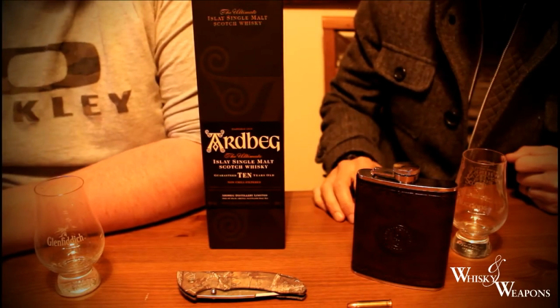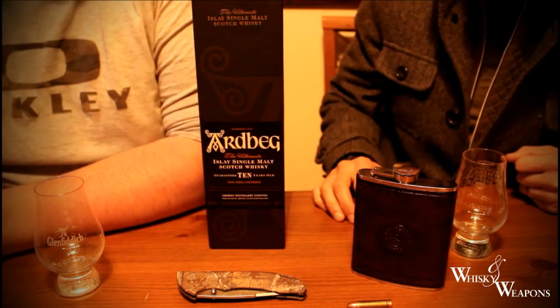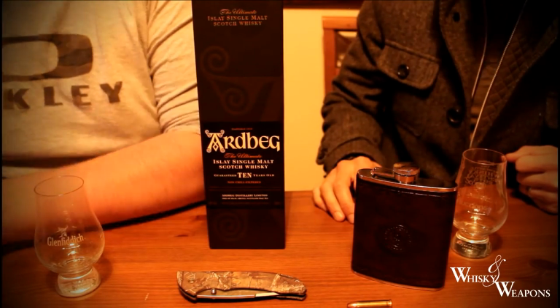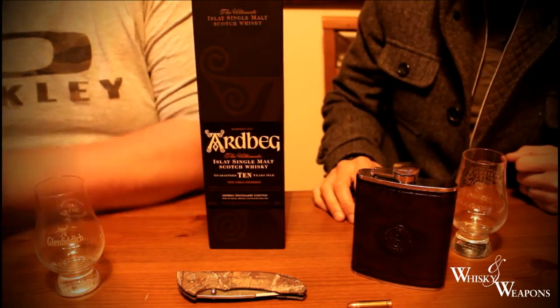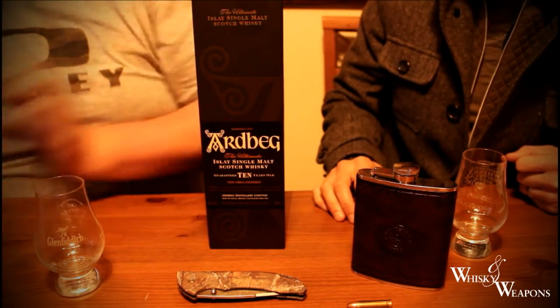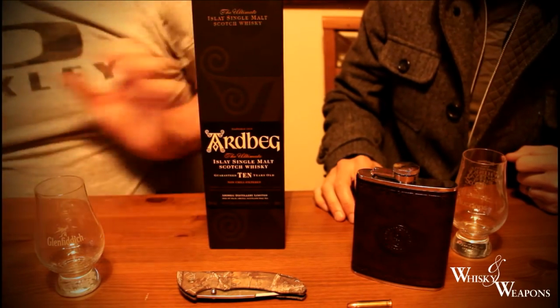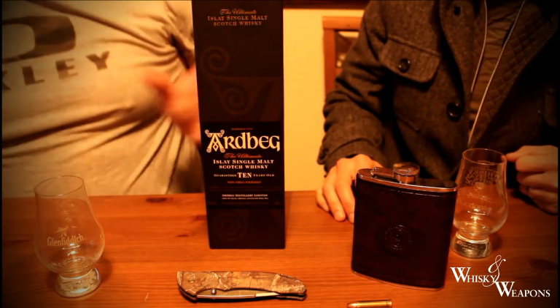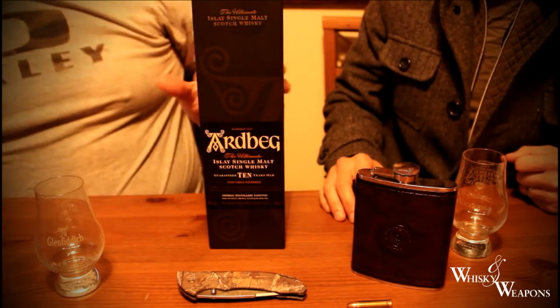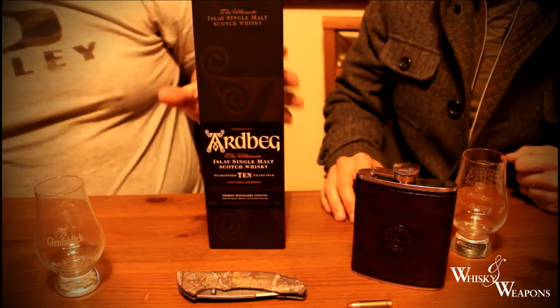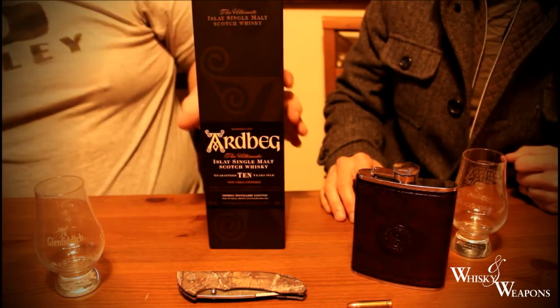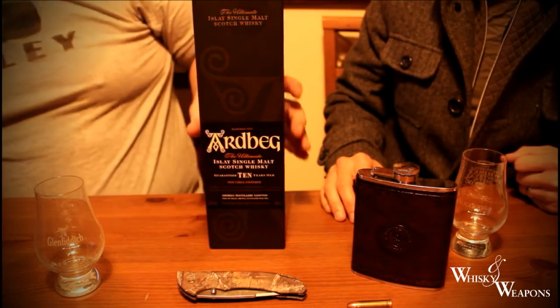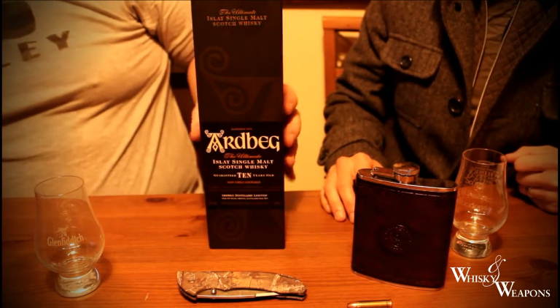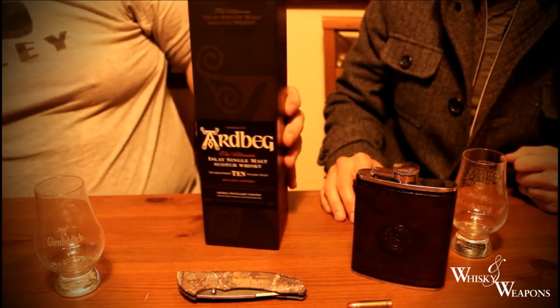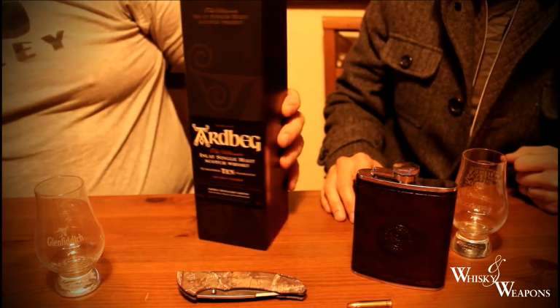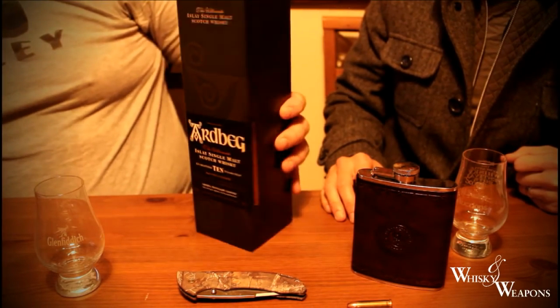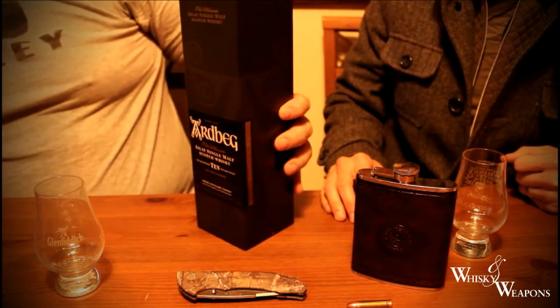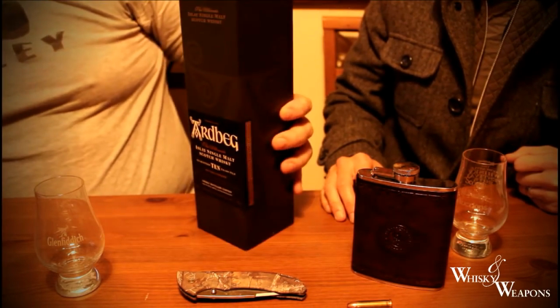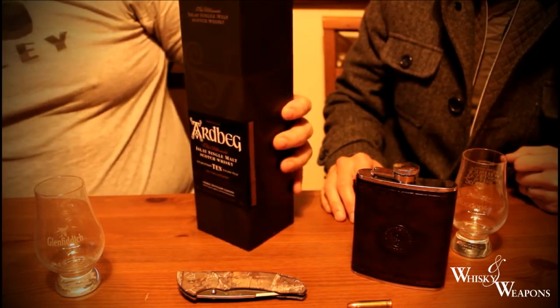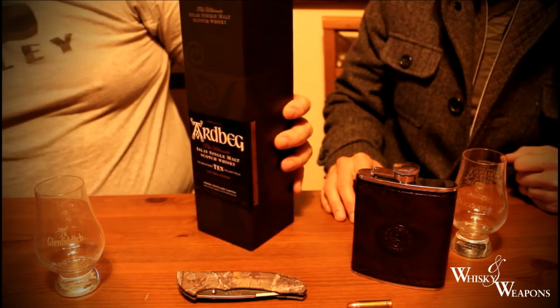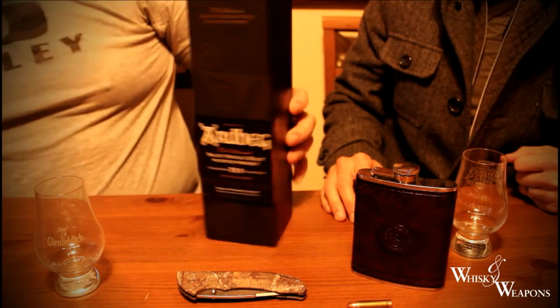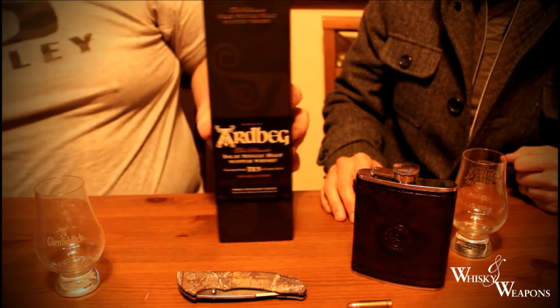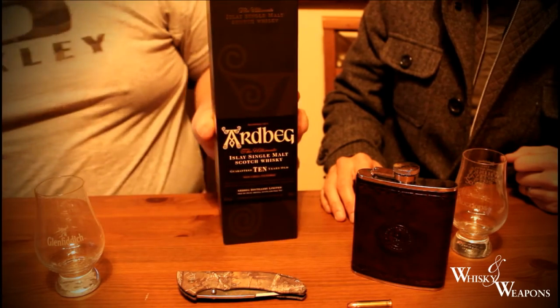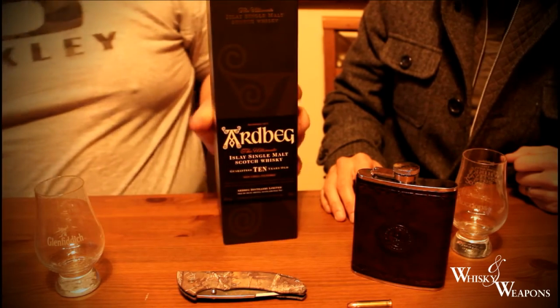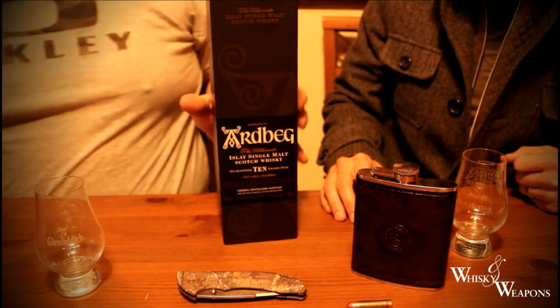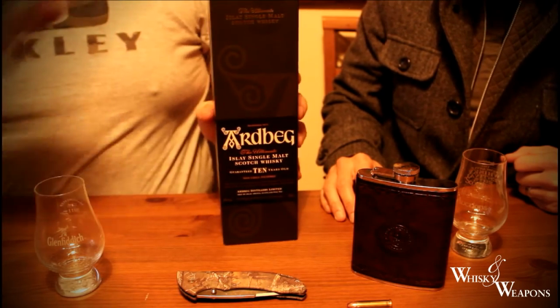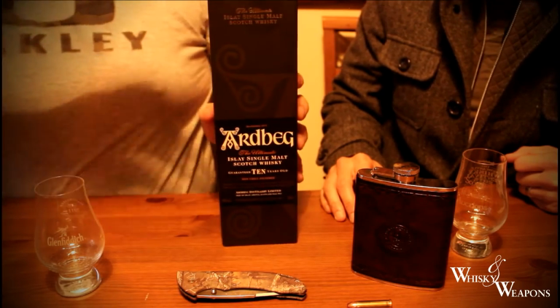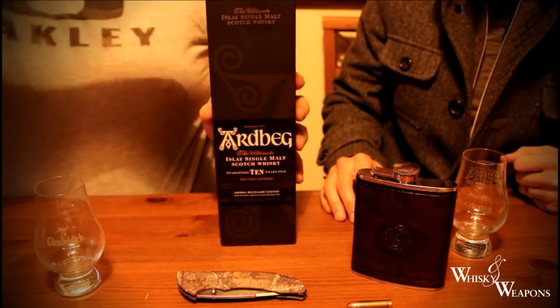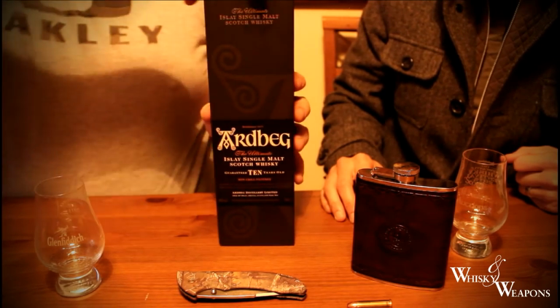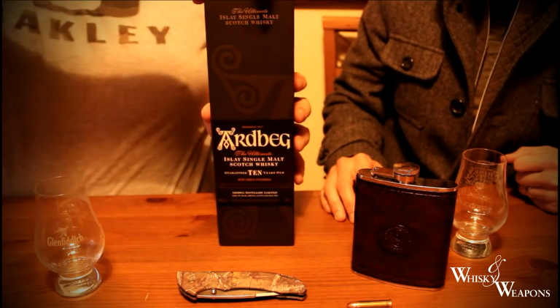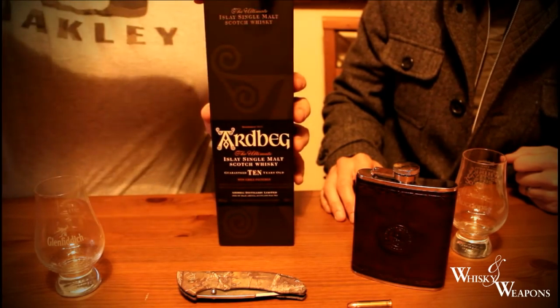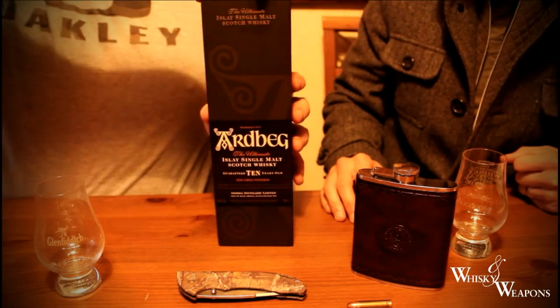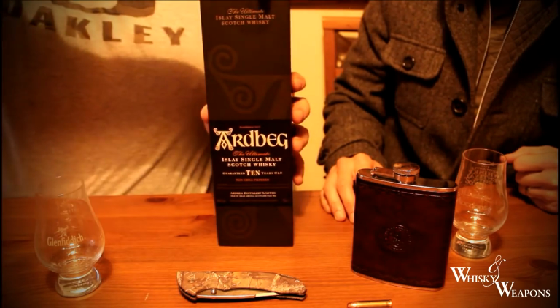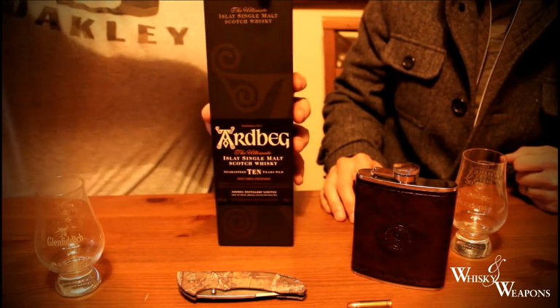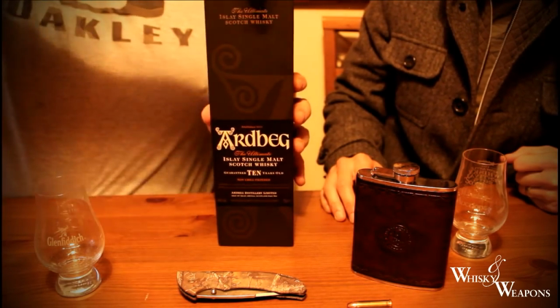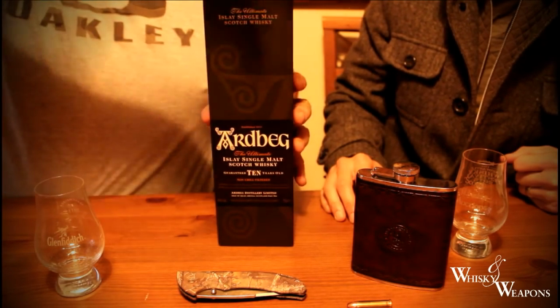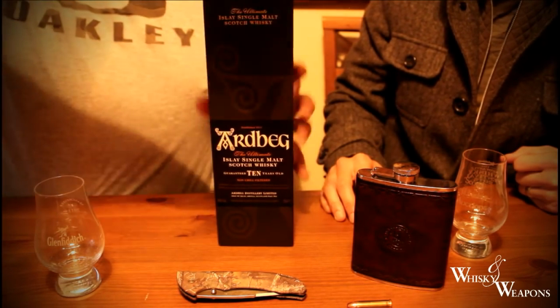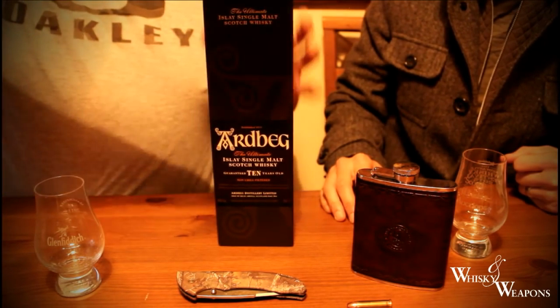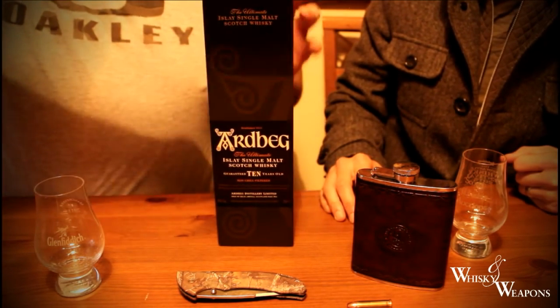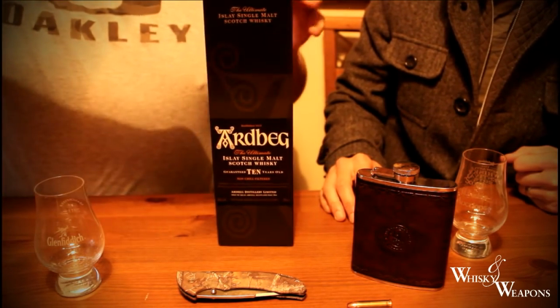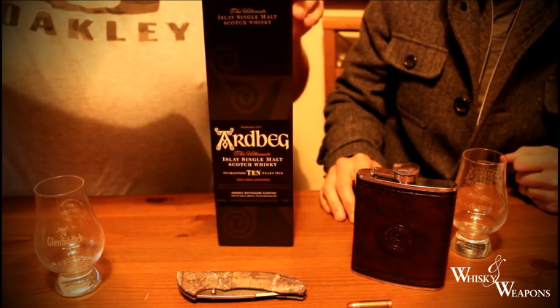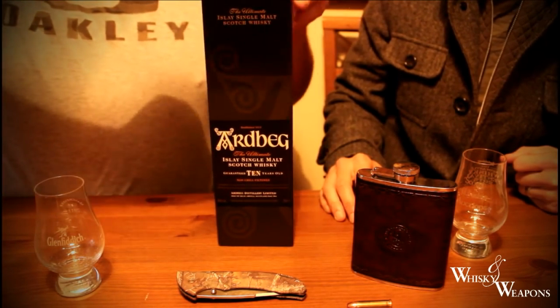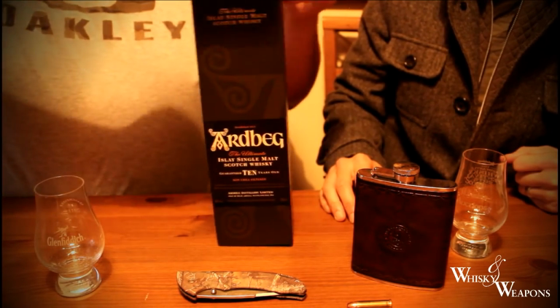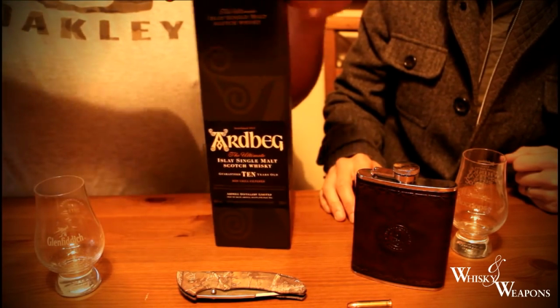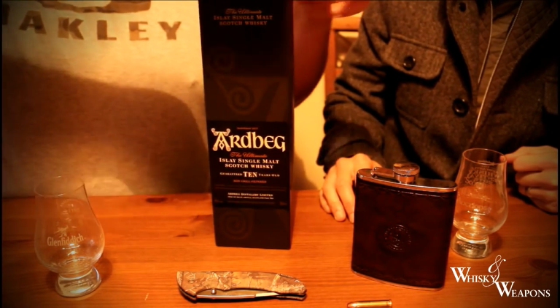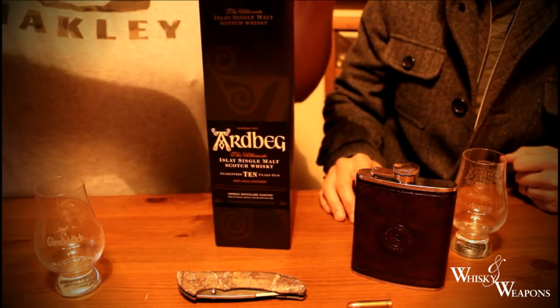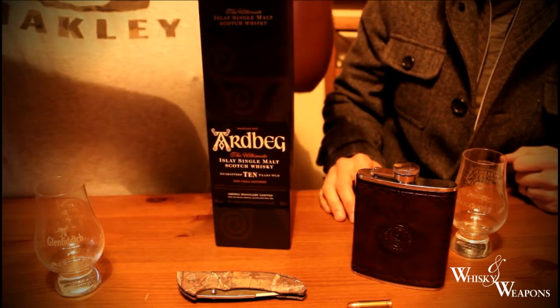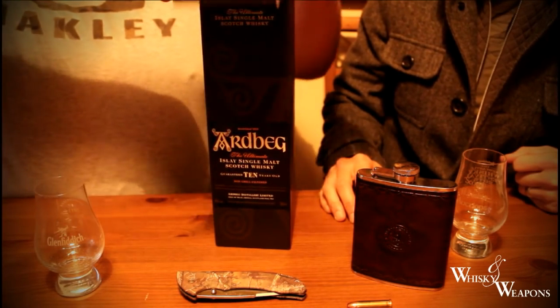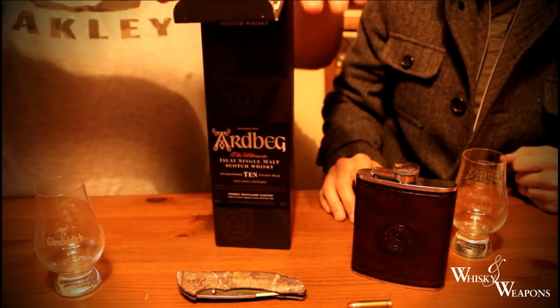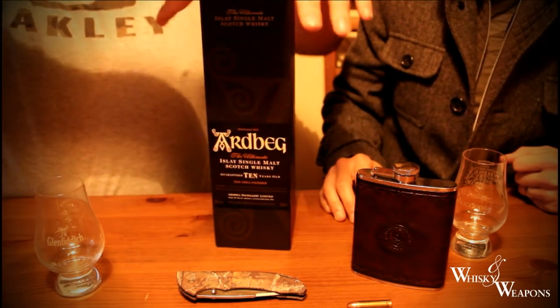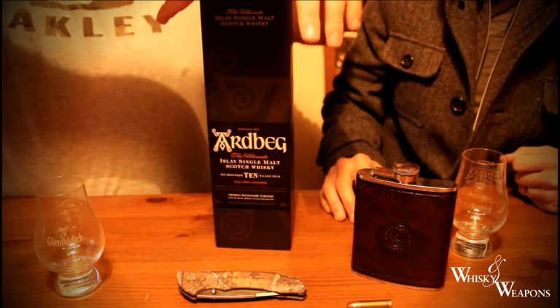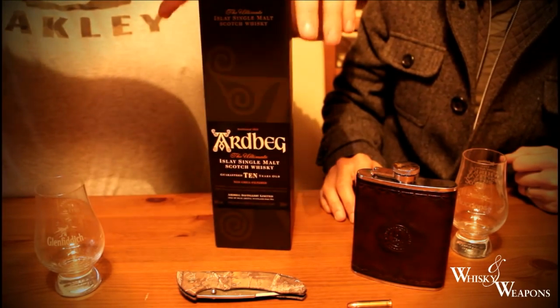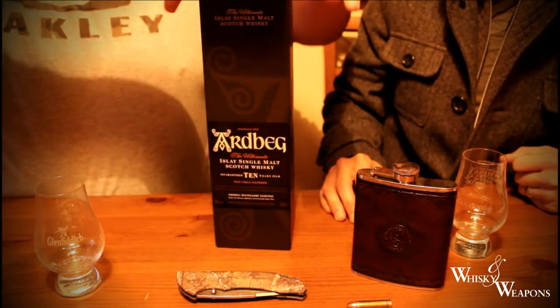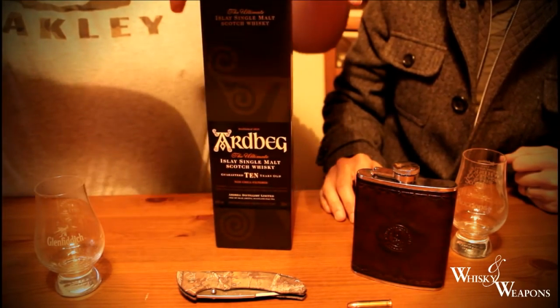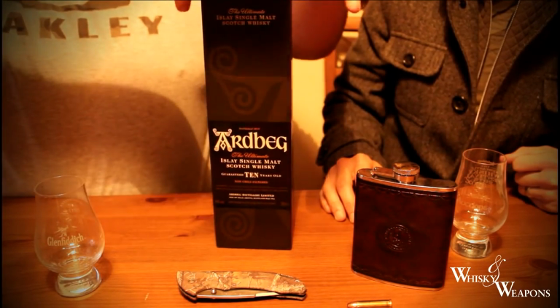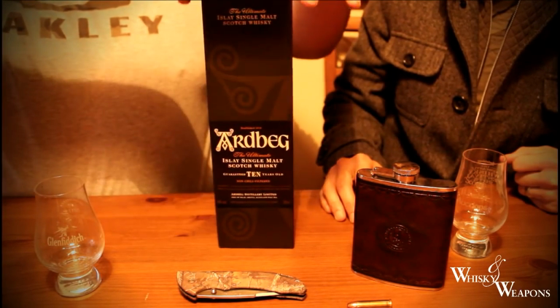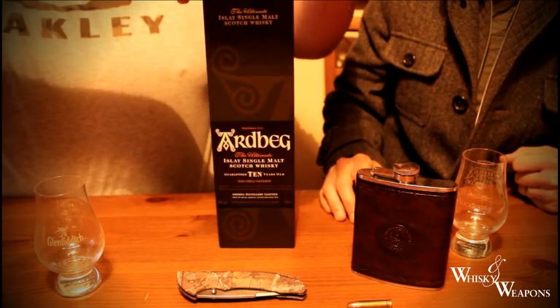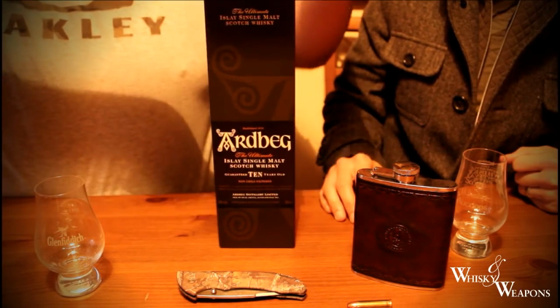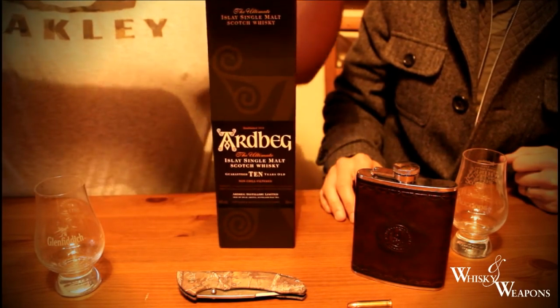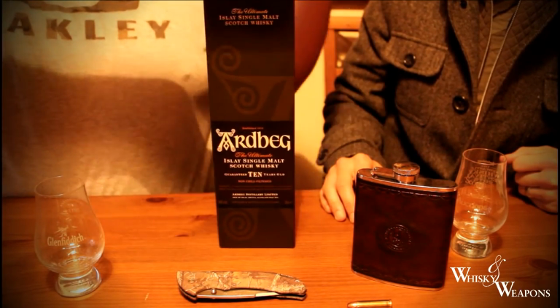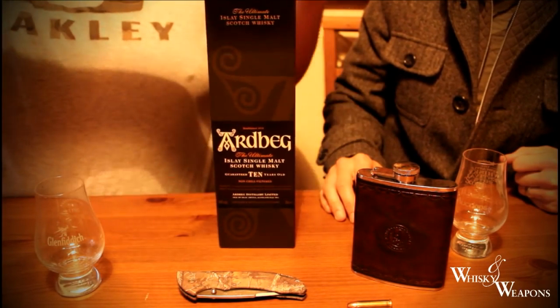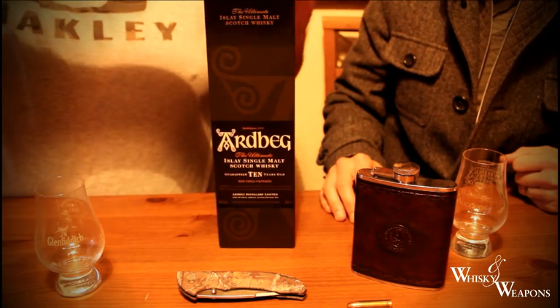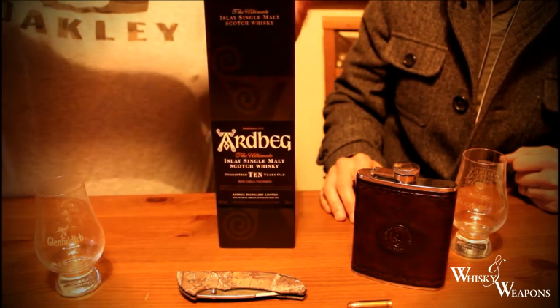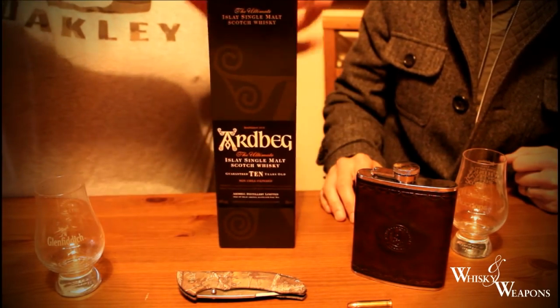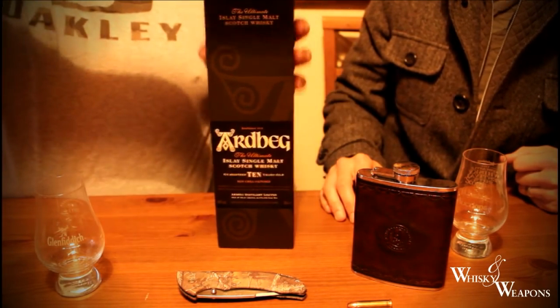Although granted it wasn't this one — it was the Uigeadail, wasn't it? Very highly prized, the Uigeadail. It's my favourite whiskey, the Uigeadail.